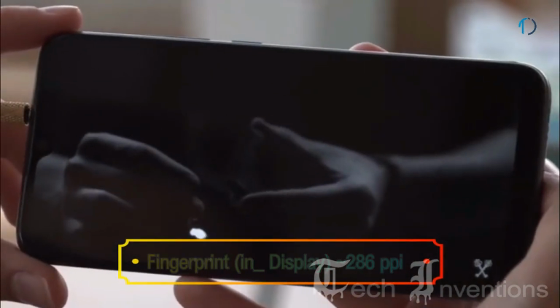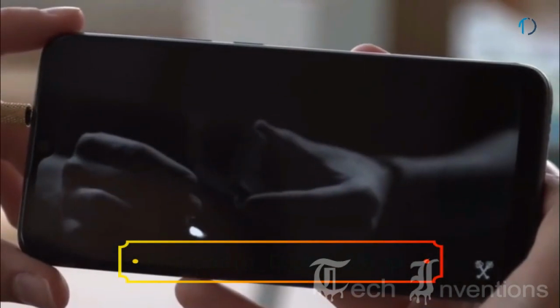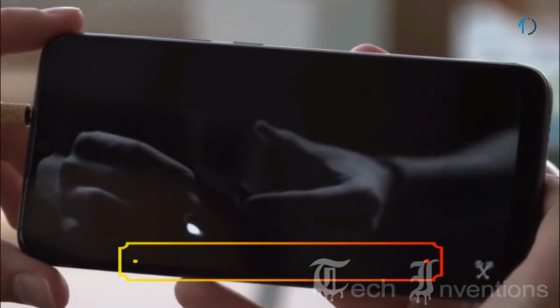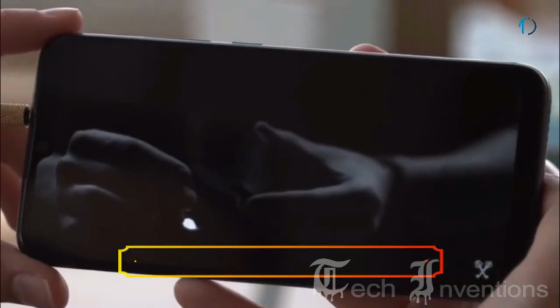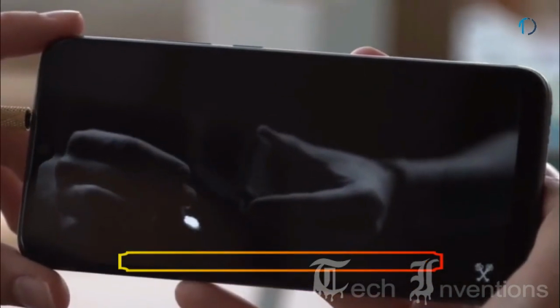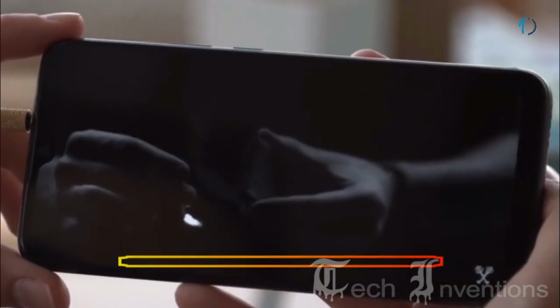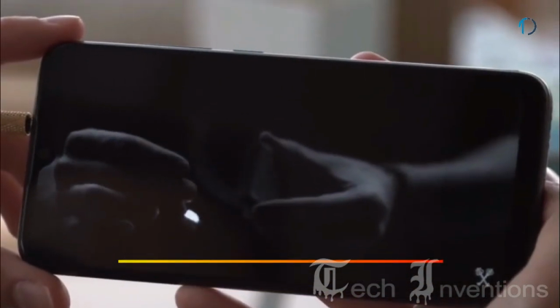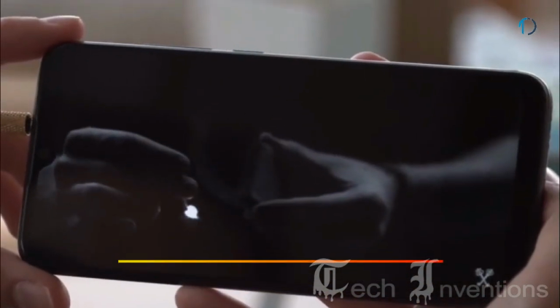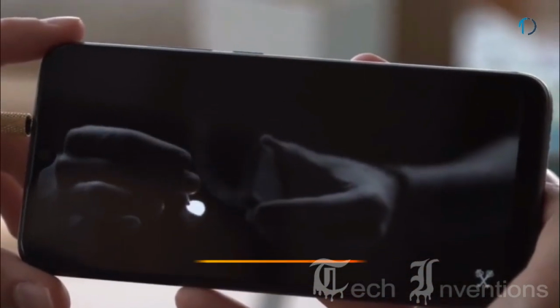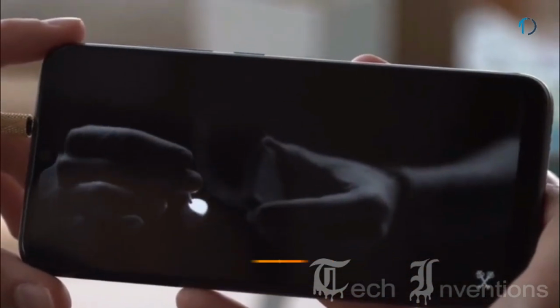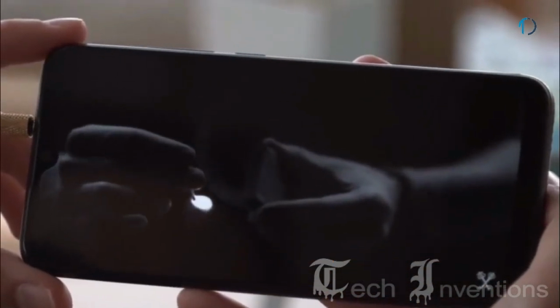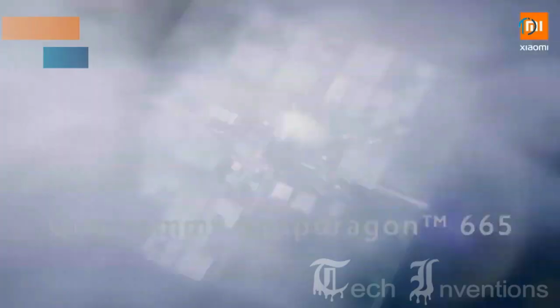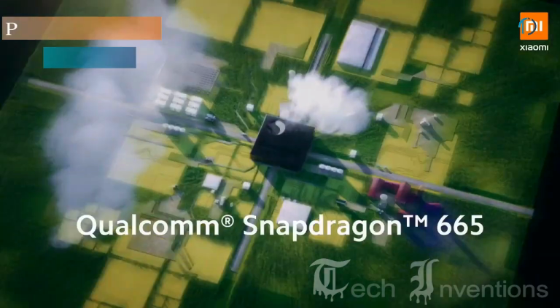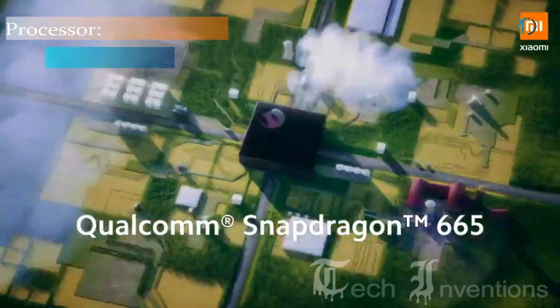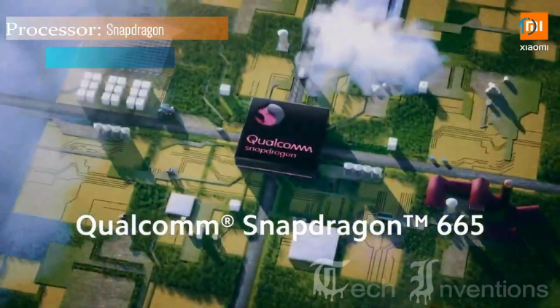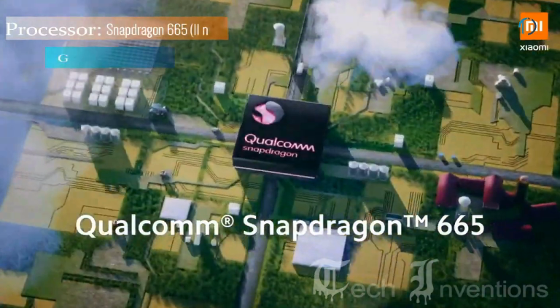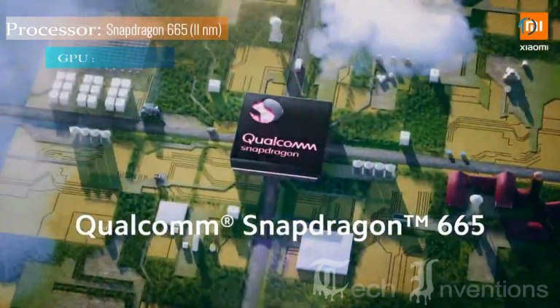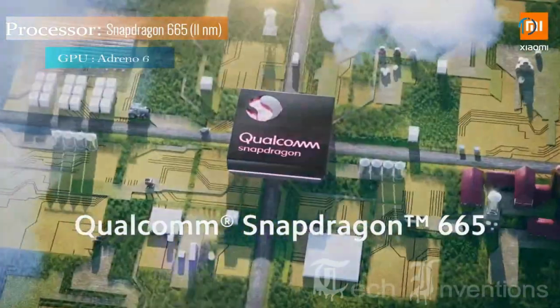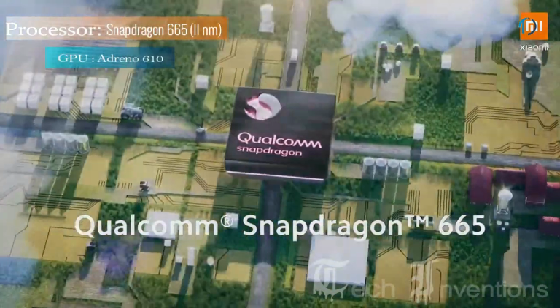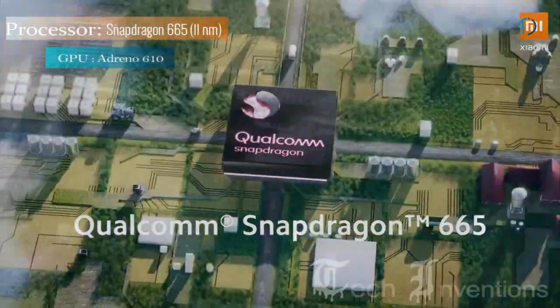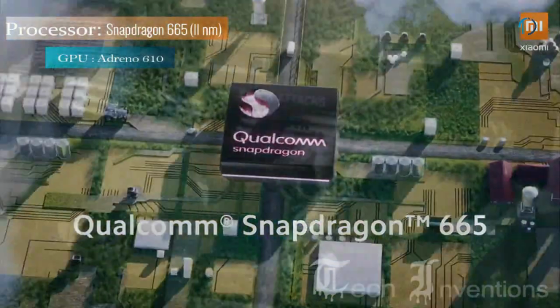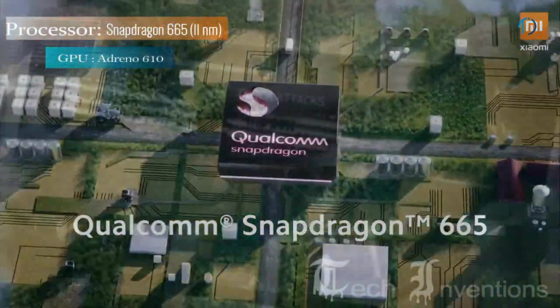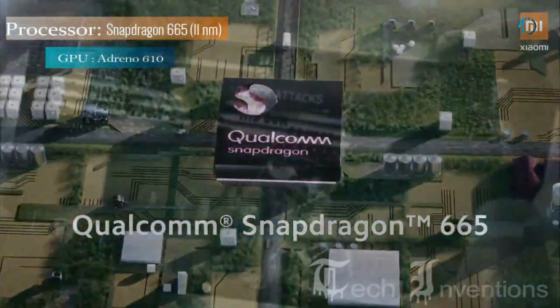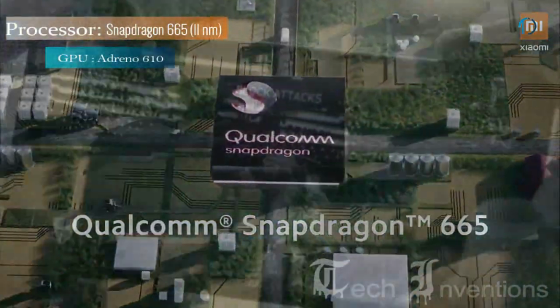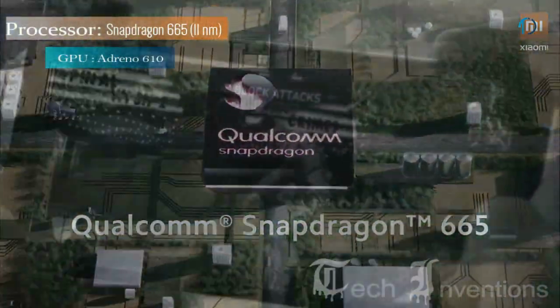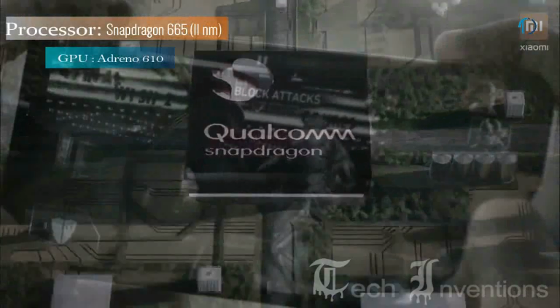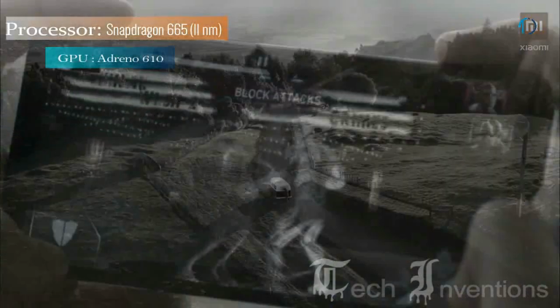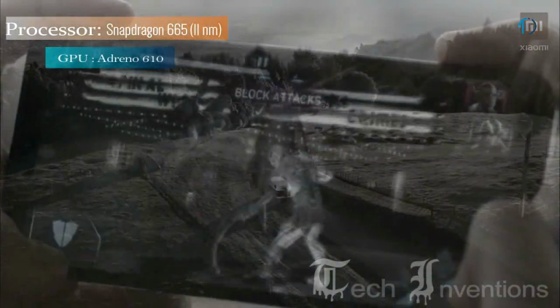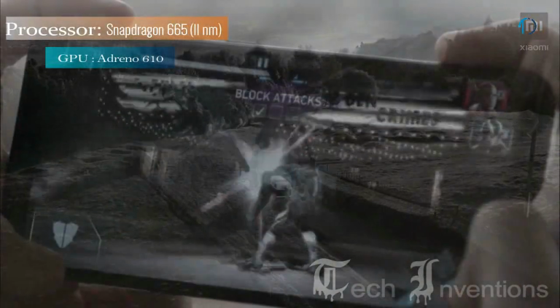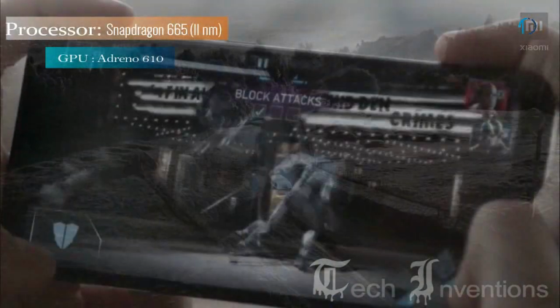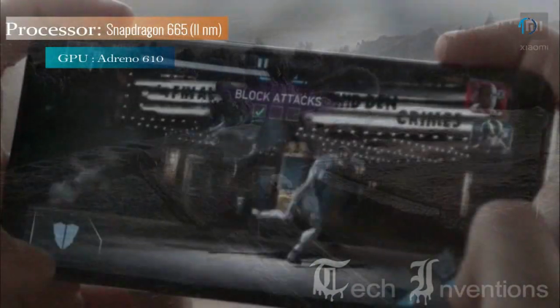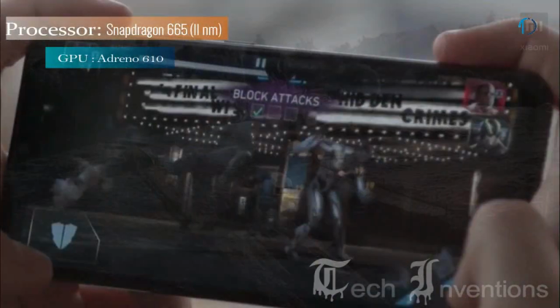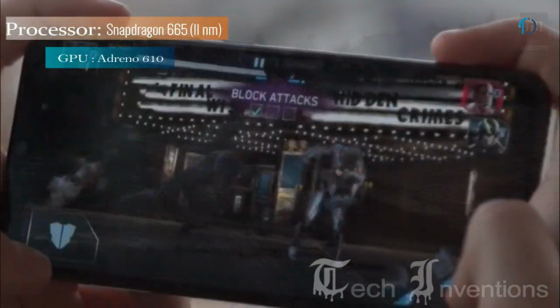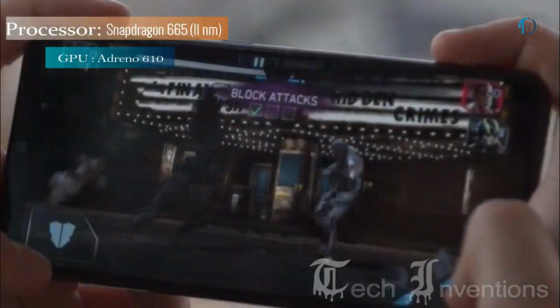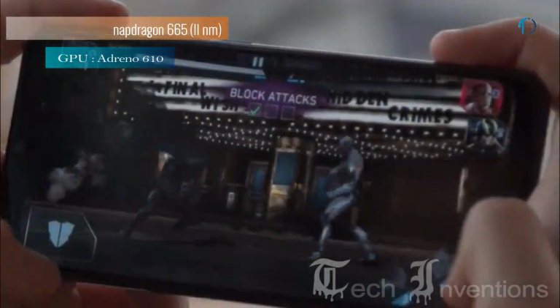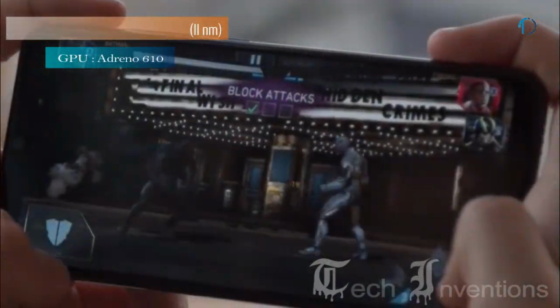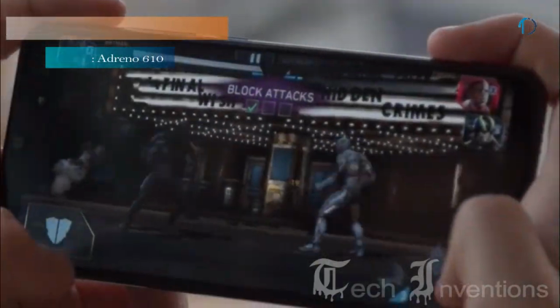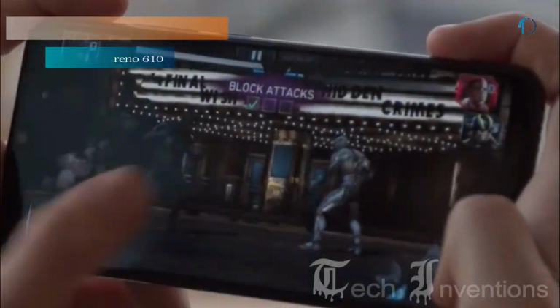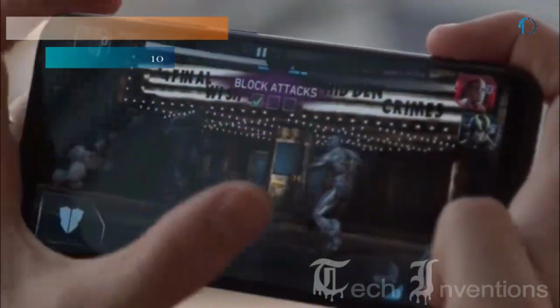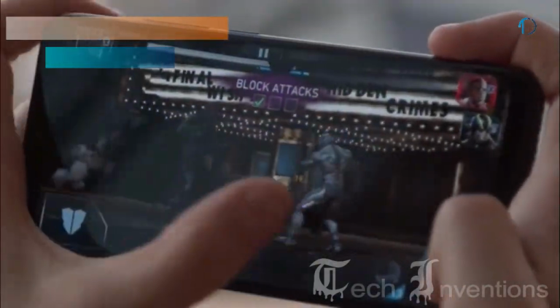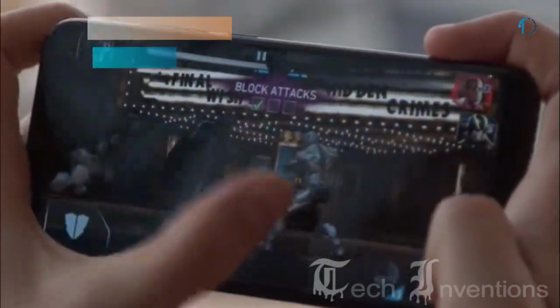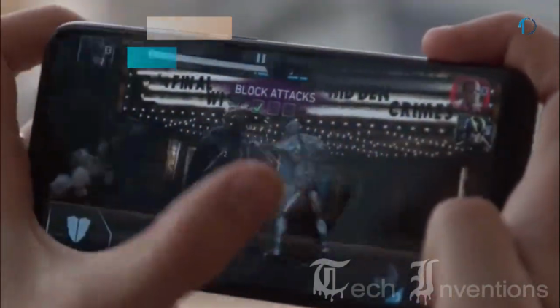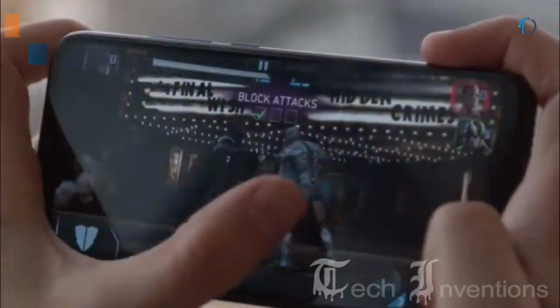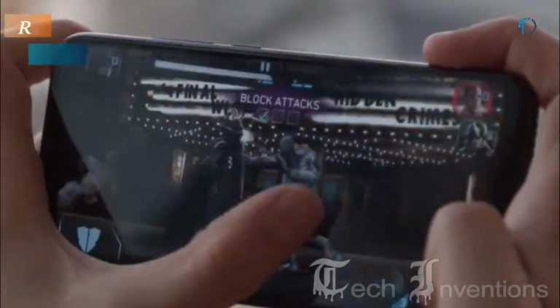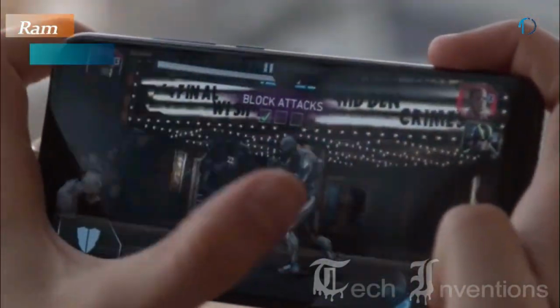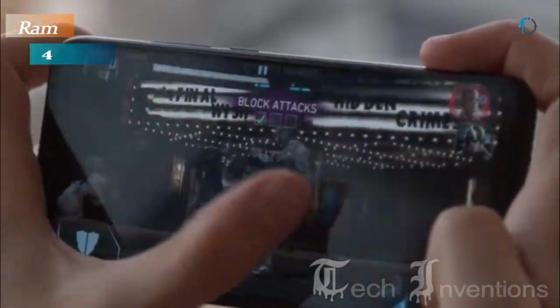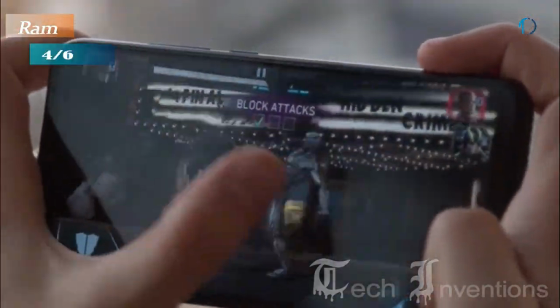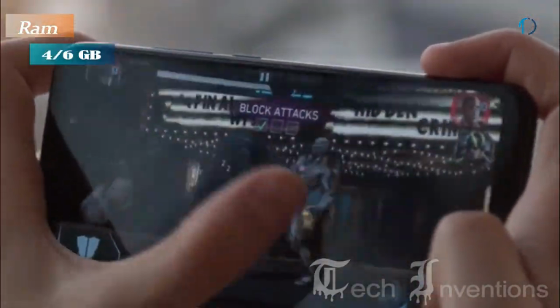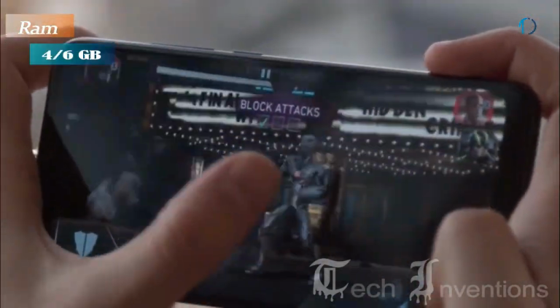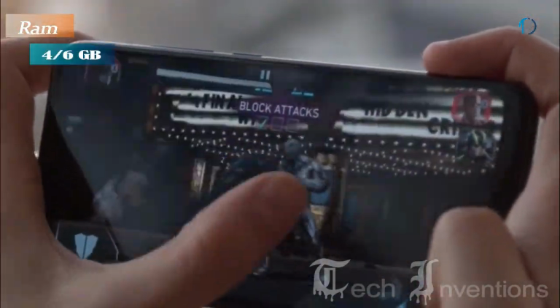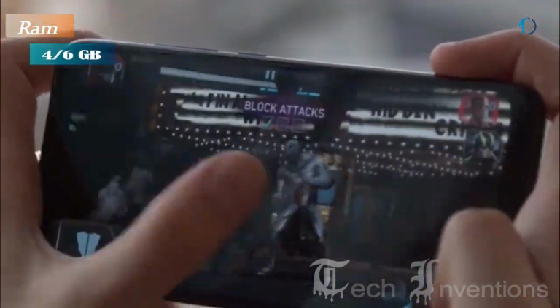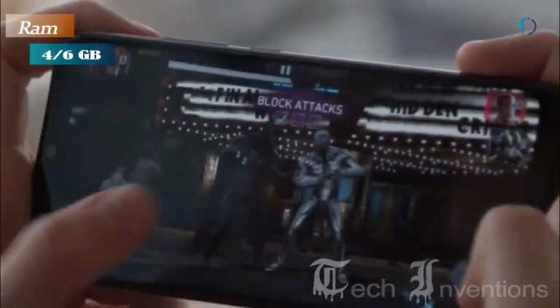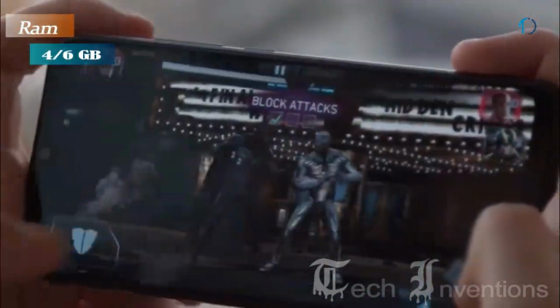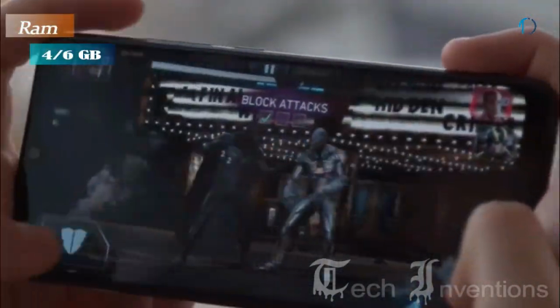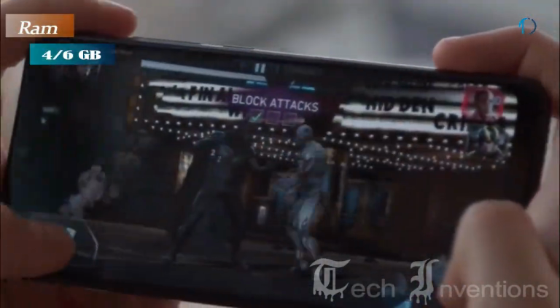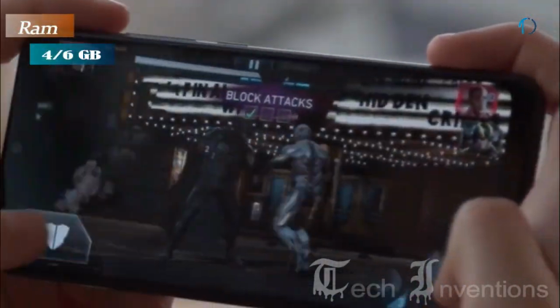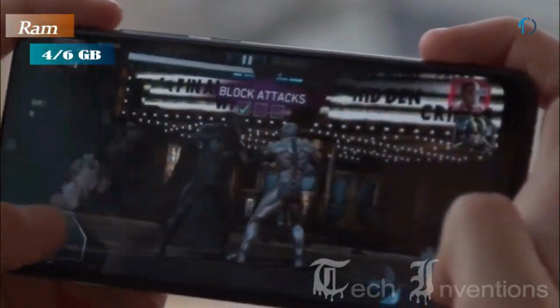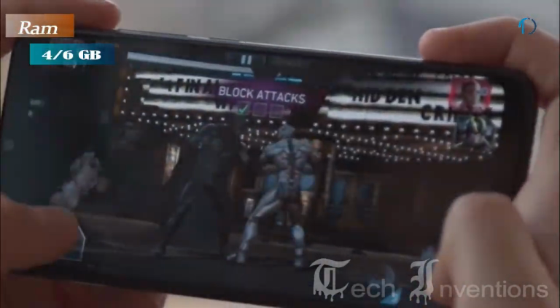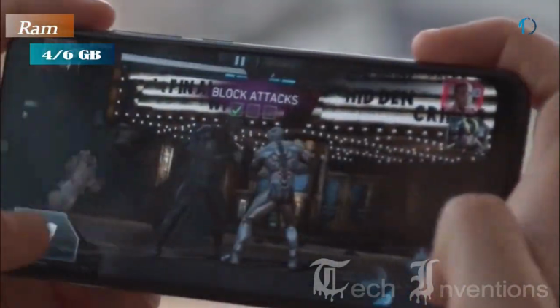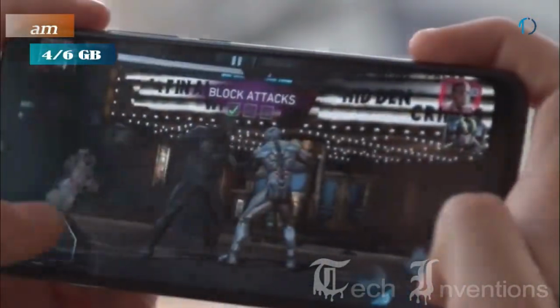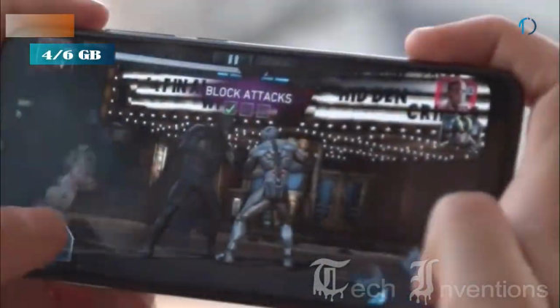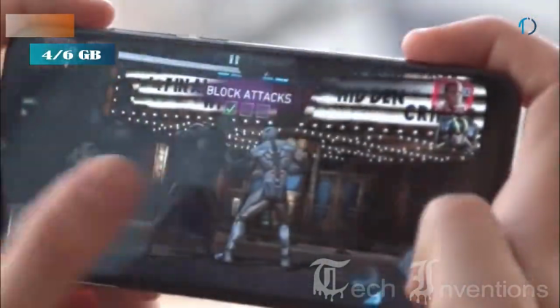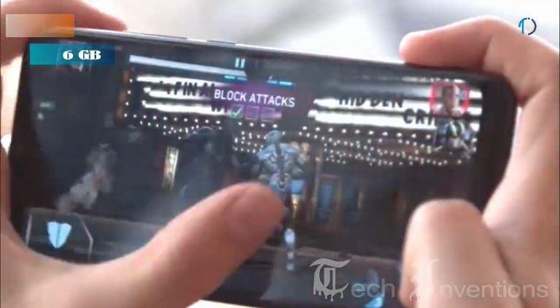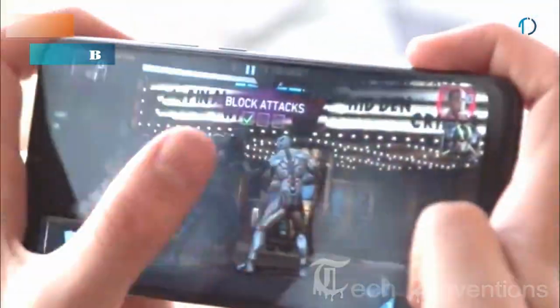This smartphone has an Octa-Core Qualcomm Snapdragon 665 11nm processor and is packed with 4GB and 6GB of RAM.